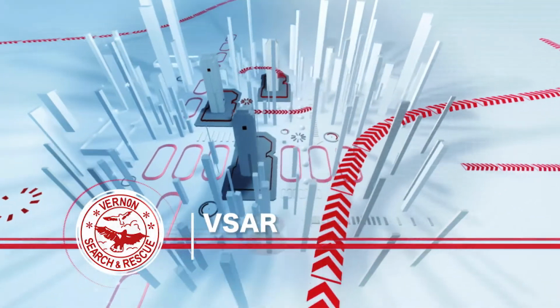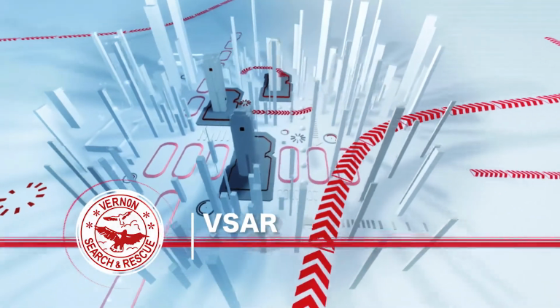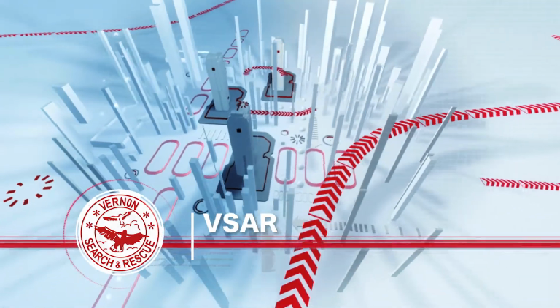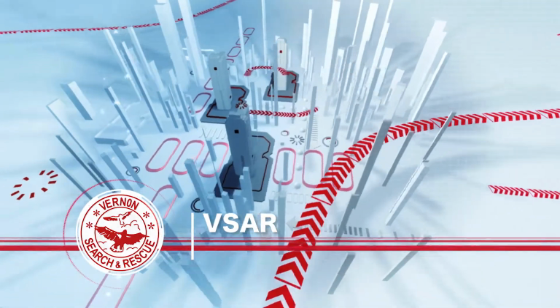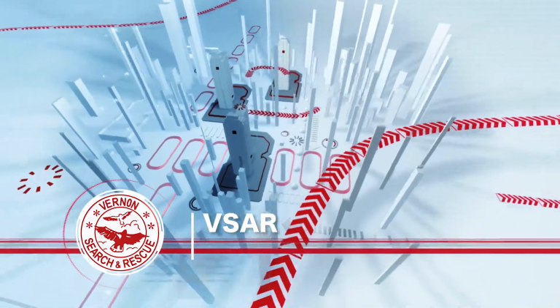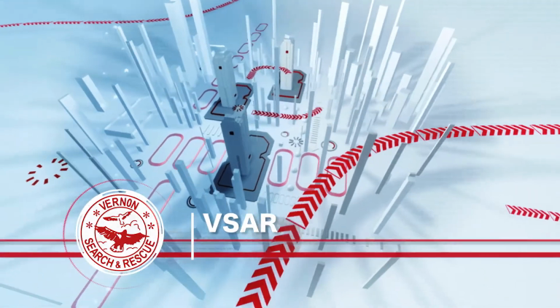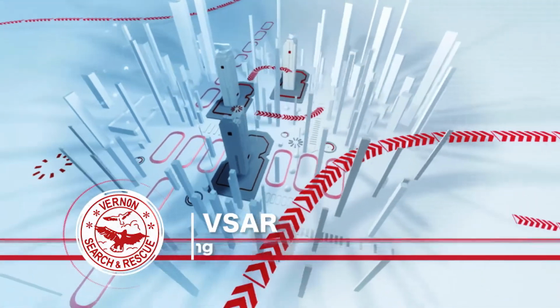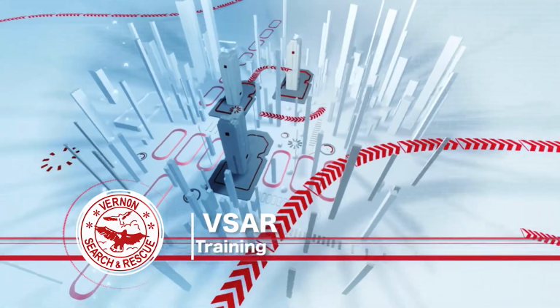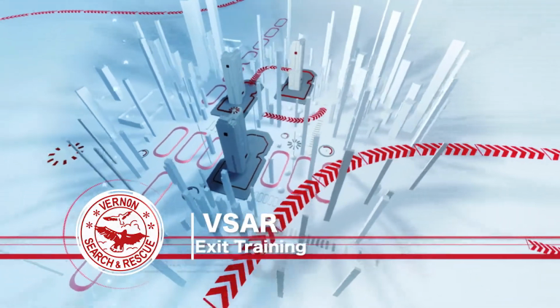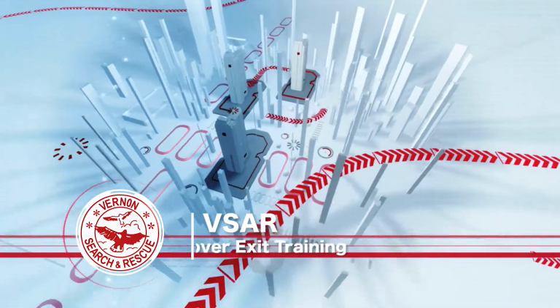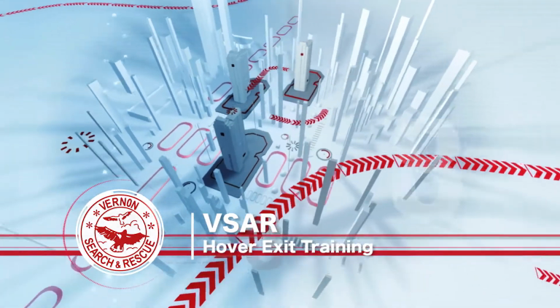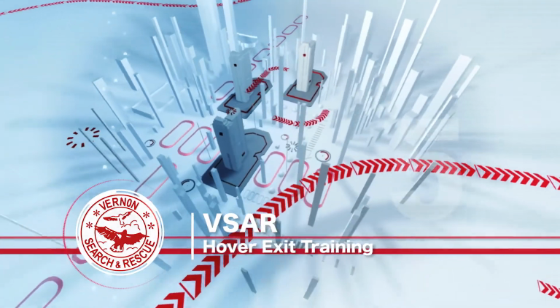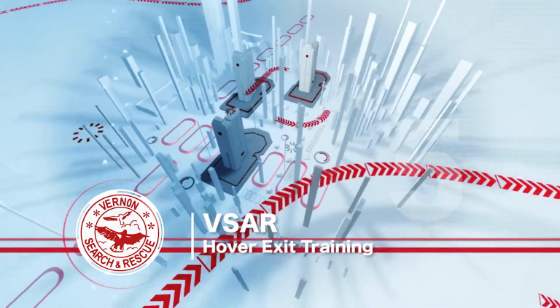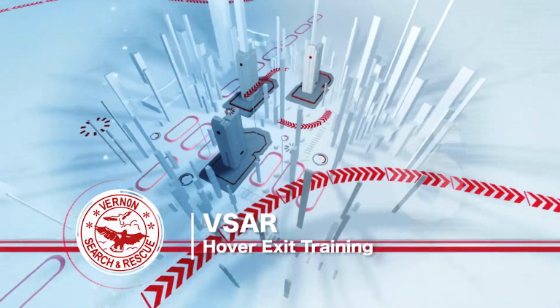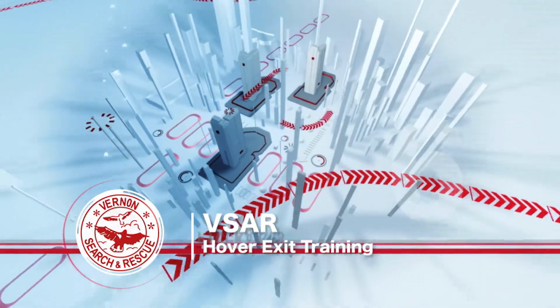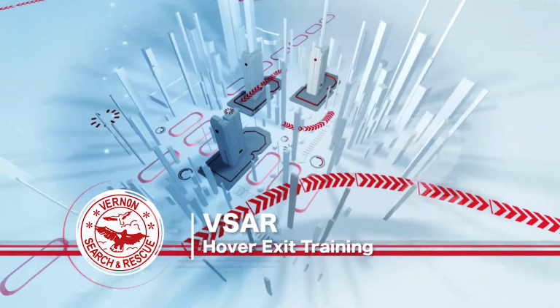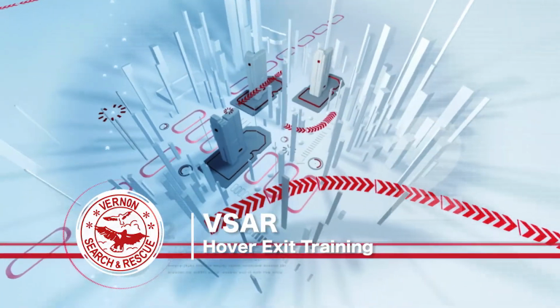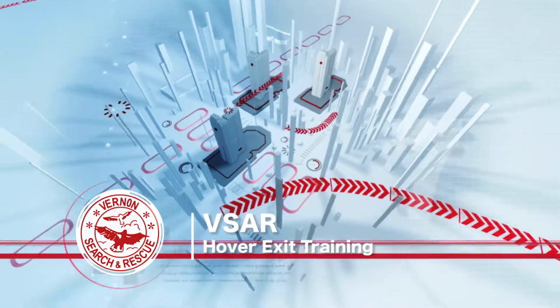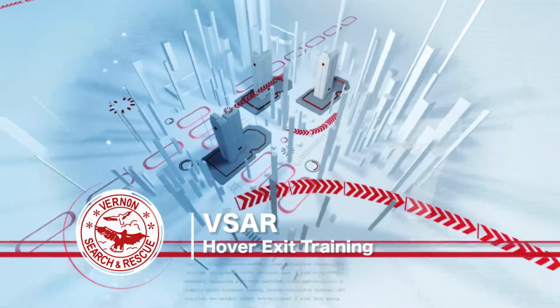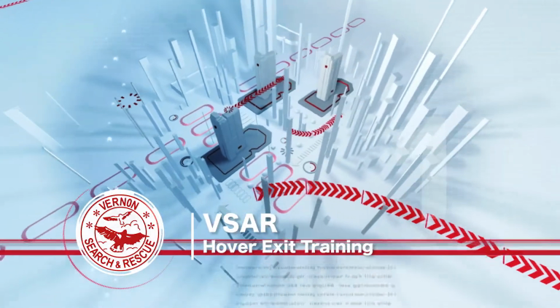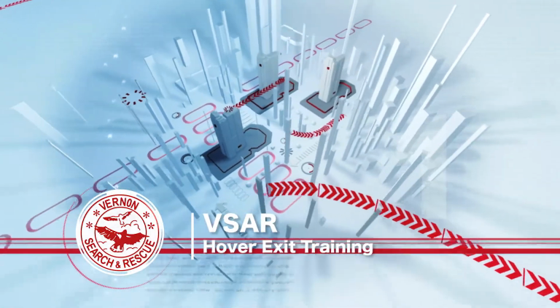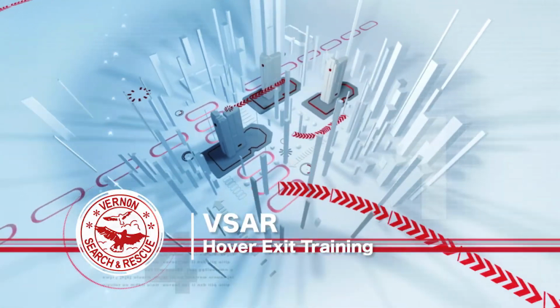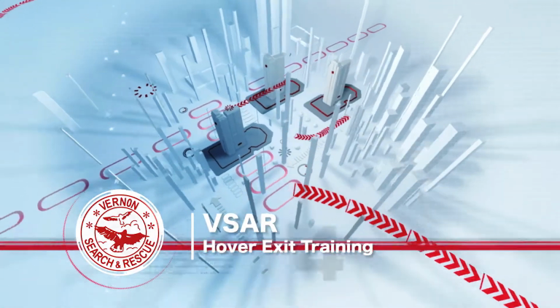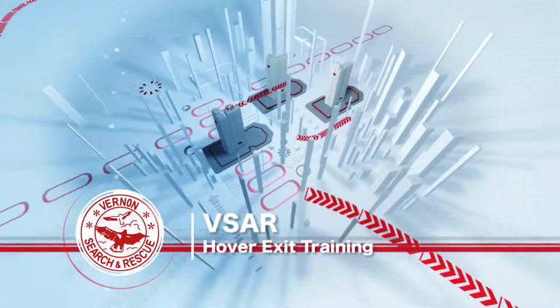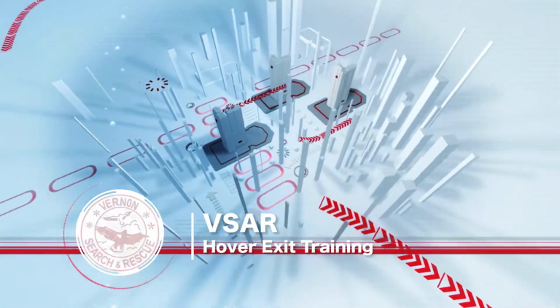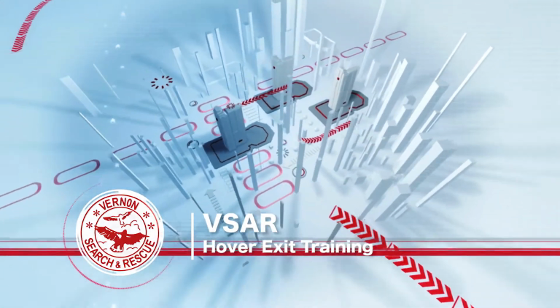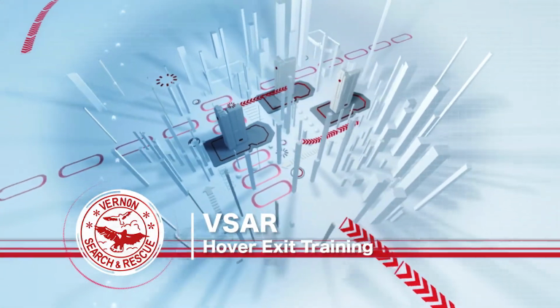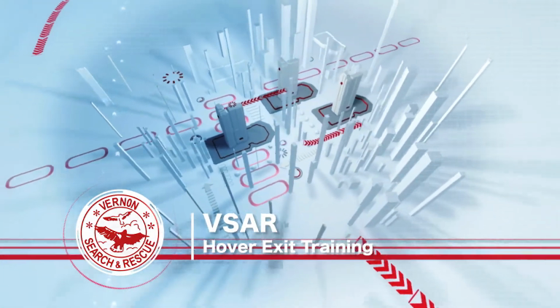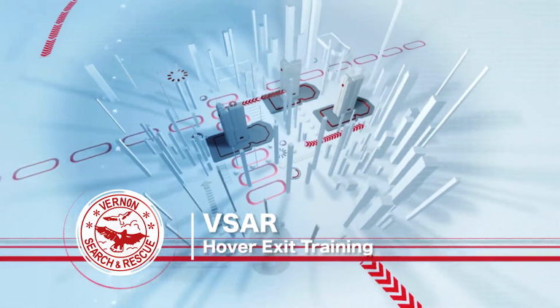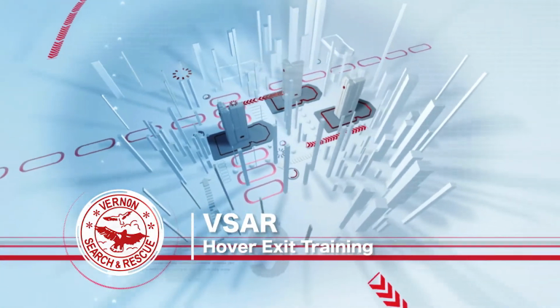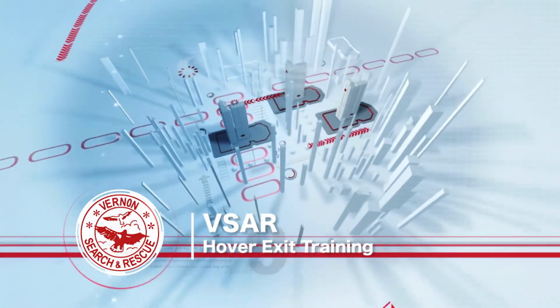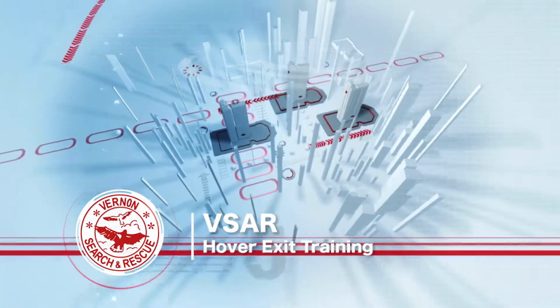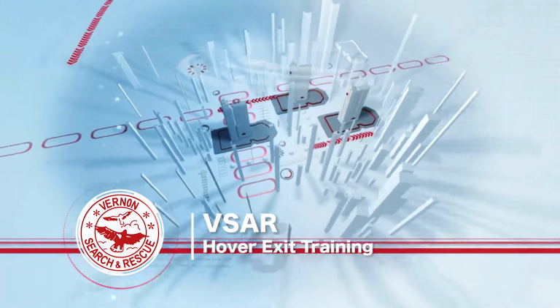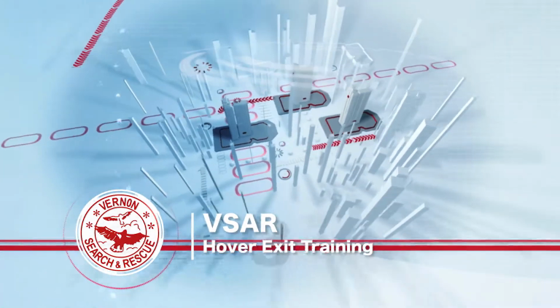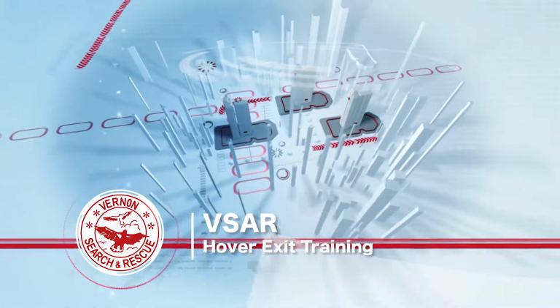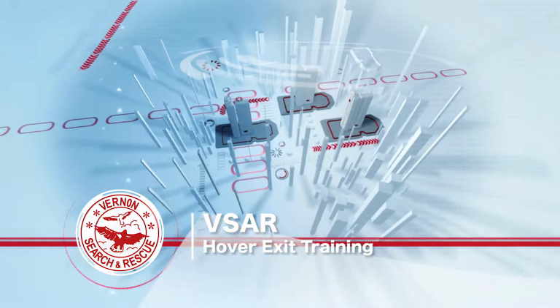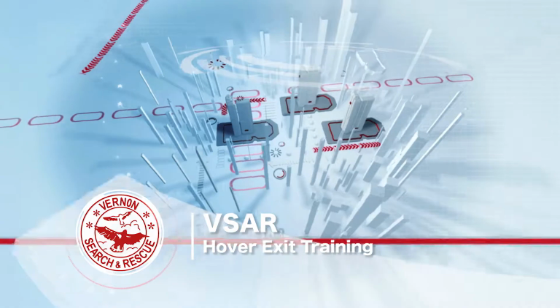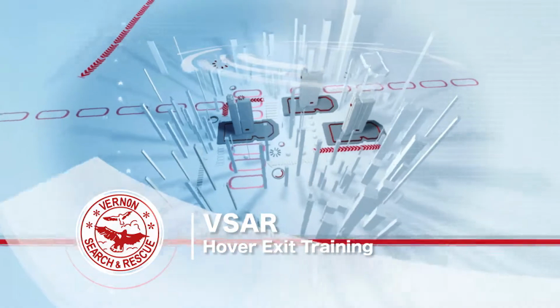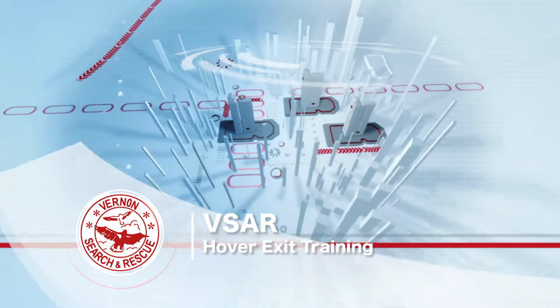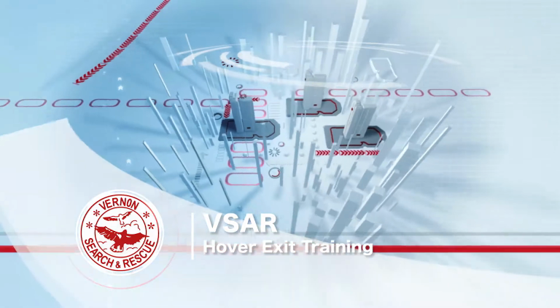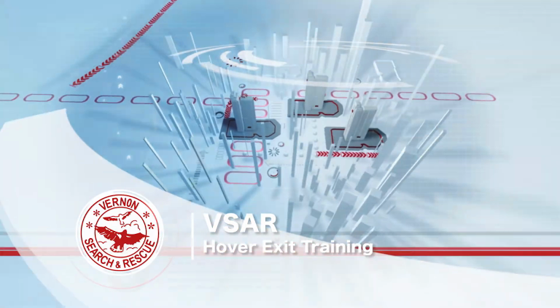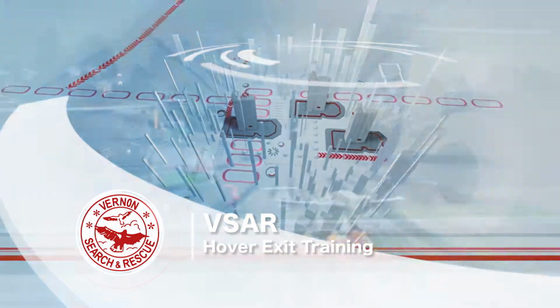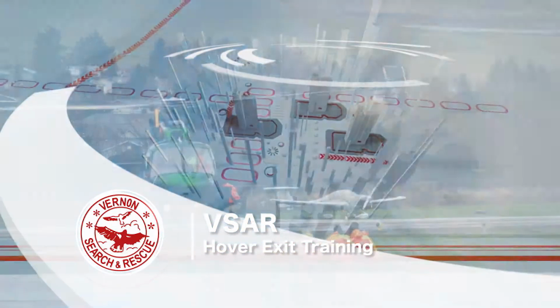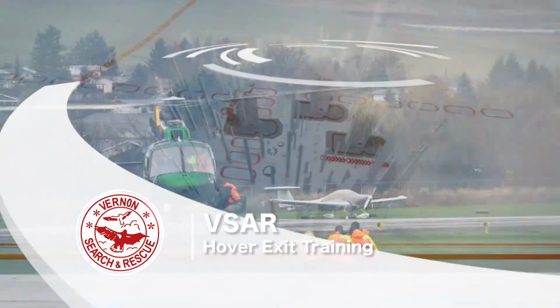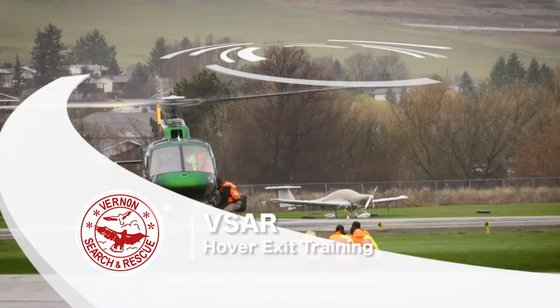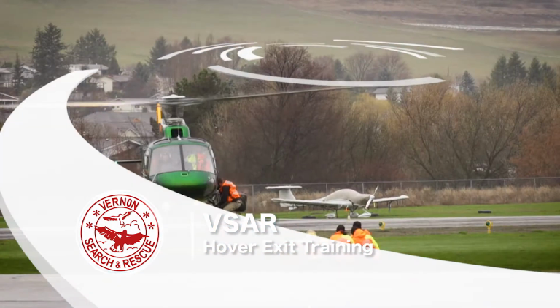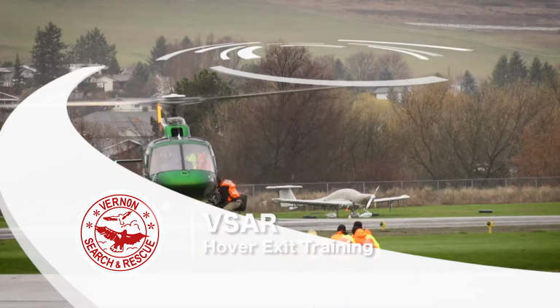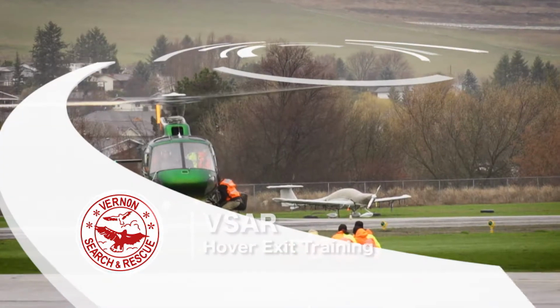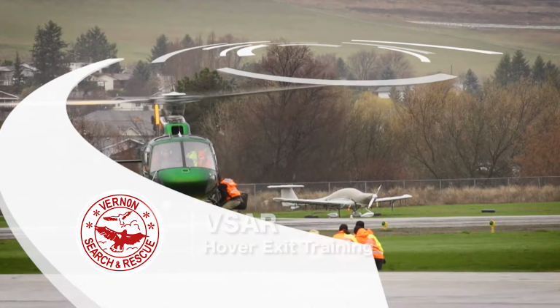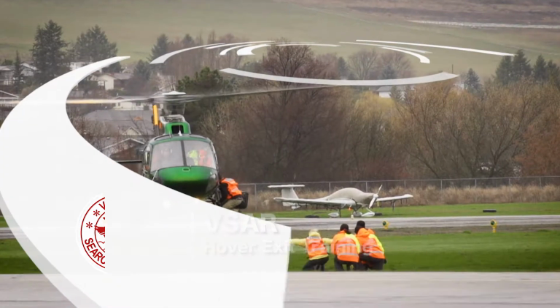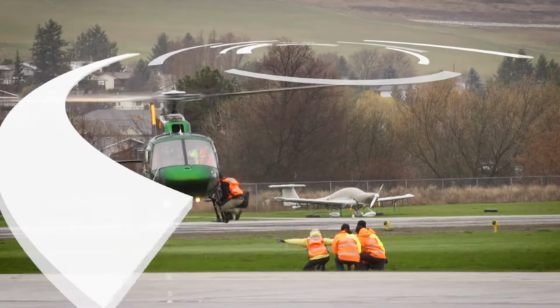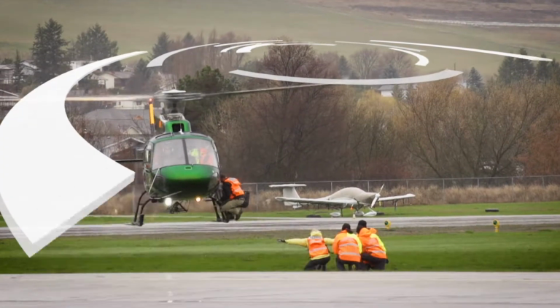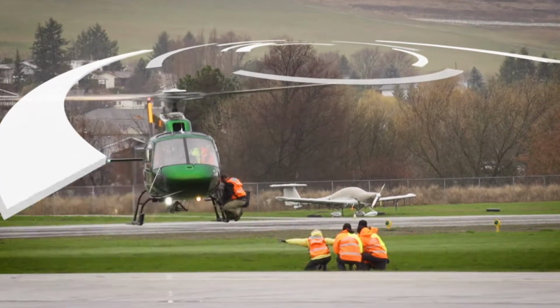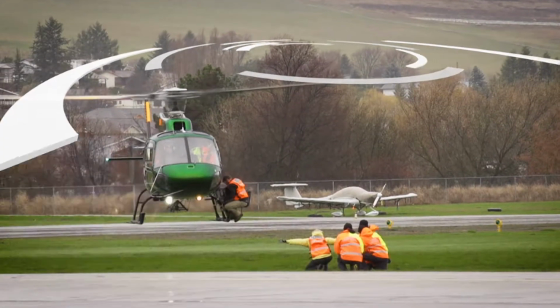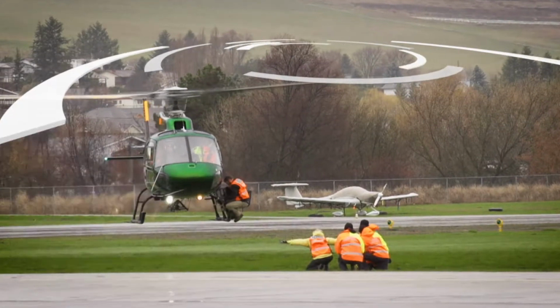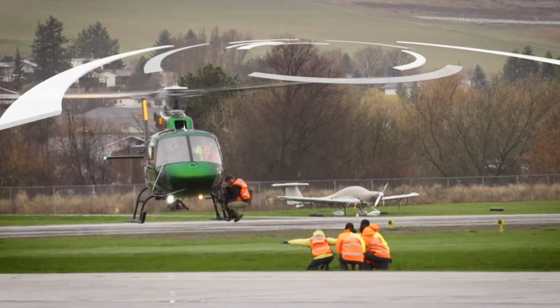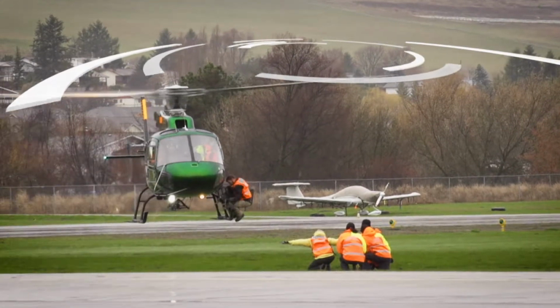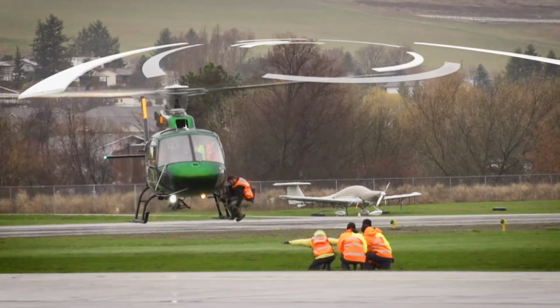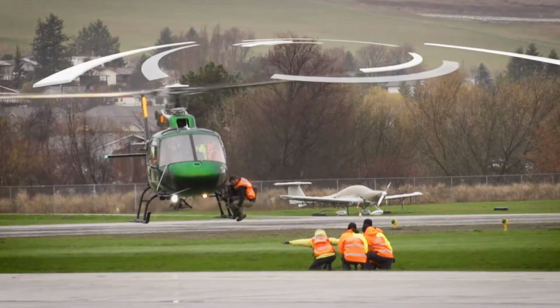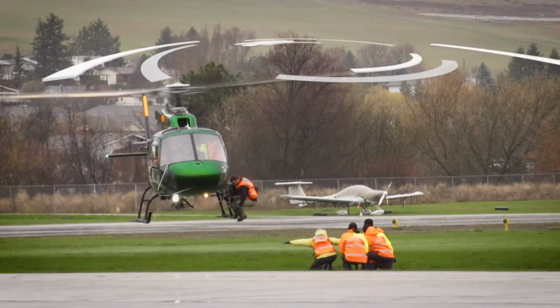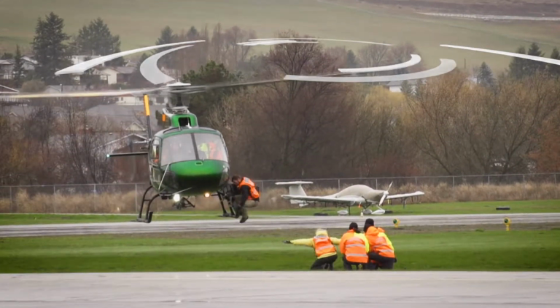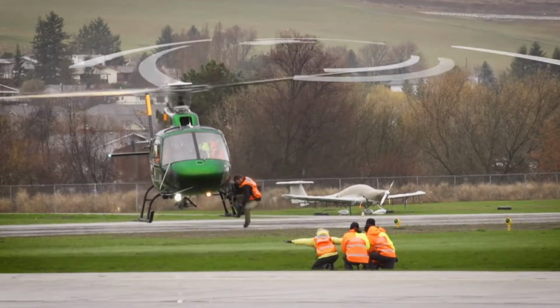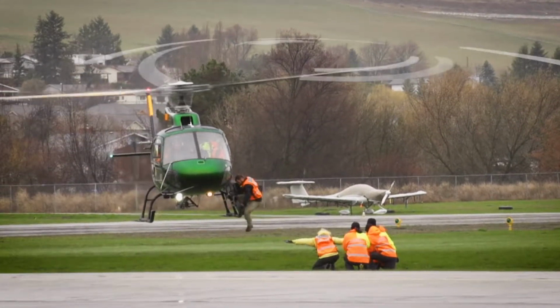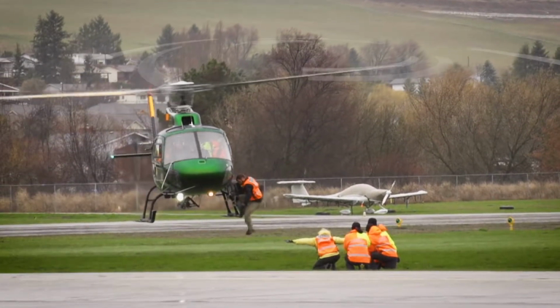Today Vernon Search and Rescue is doing hover exit training with Aurora Helicopters. They're located out of Vernon, BC as well.